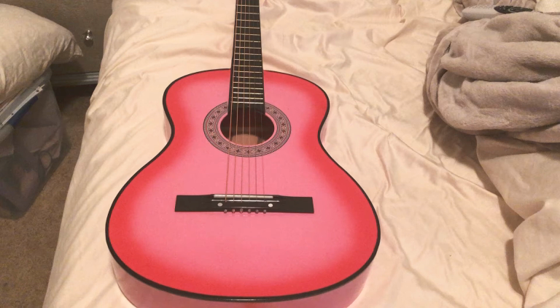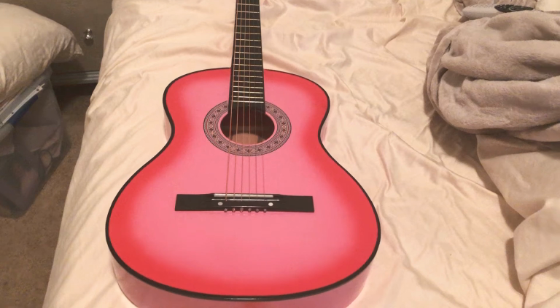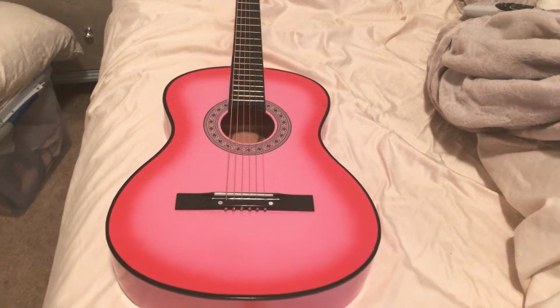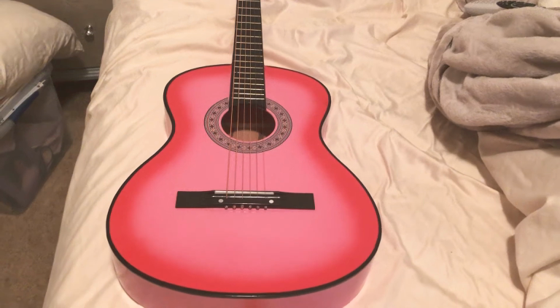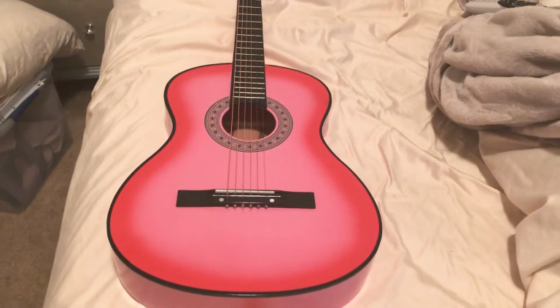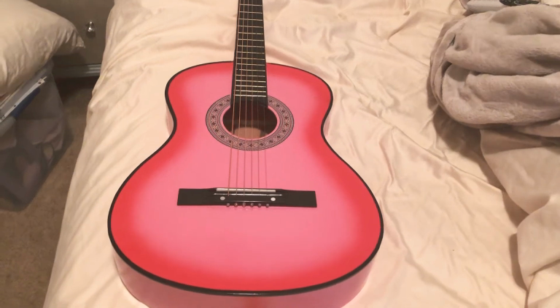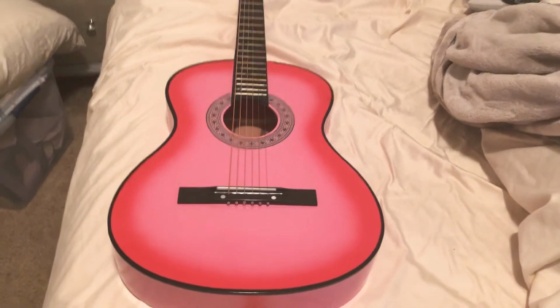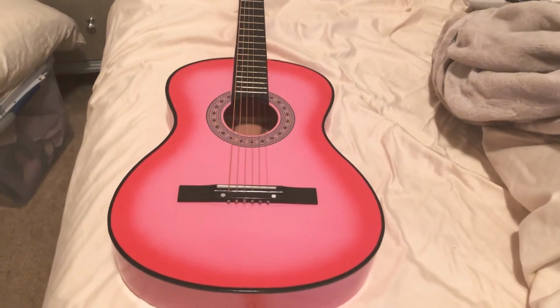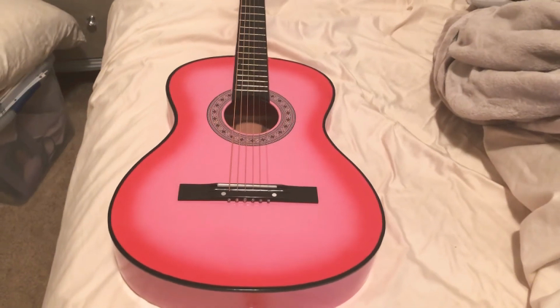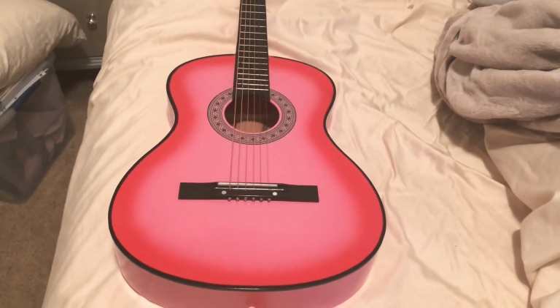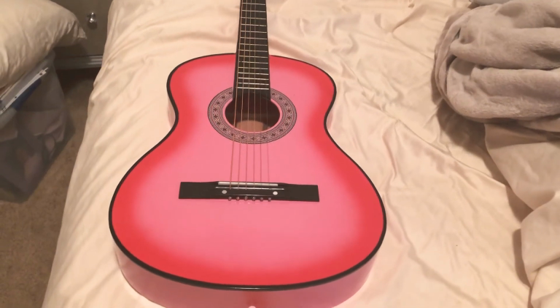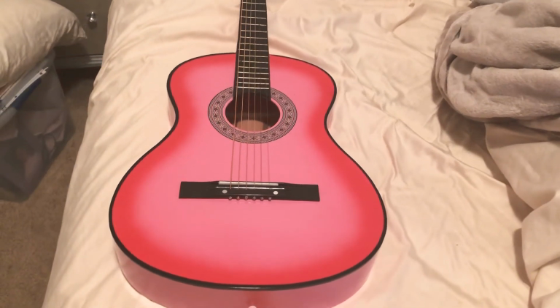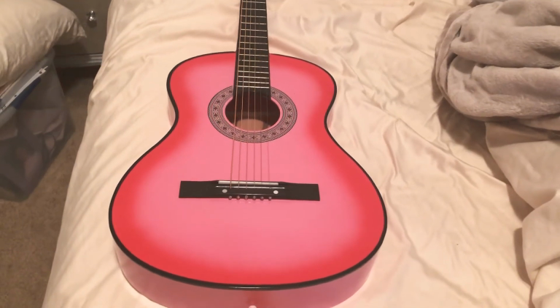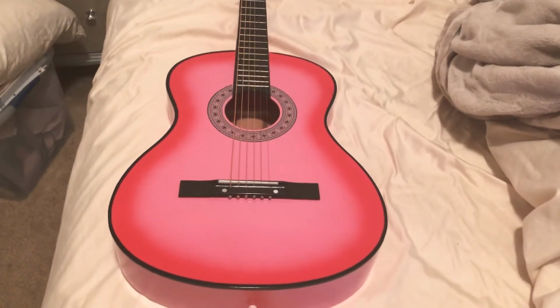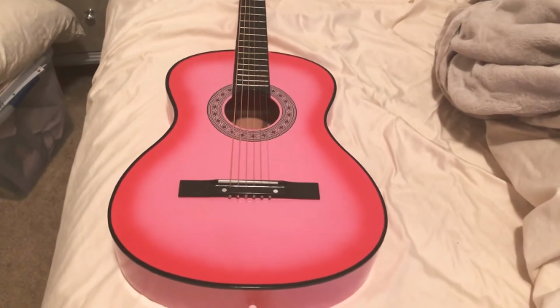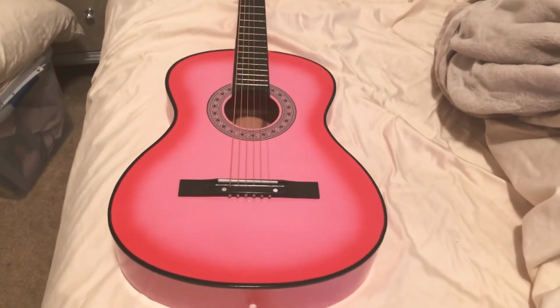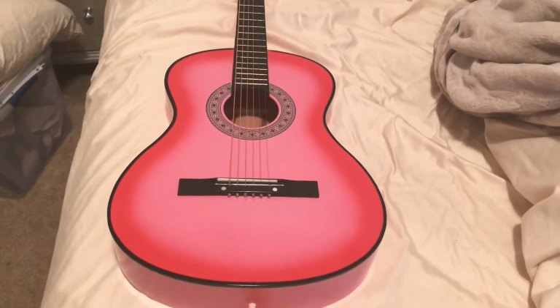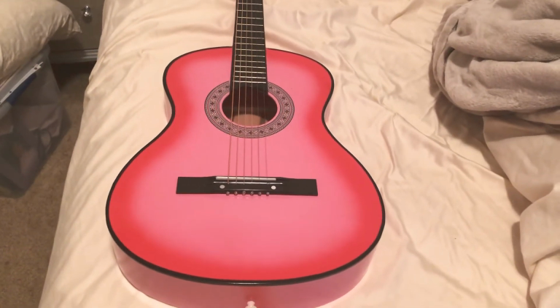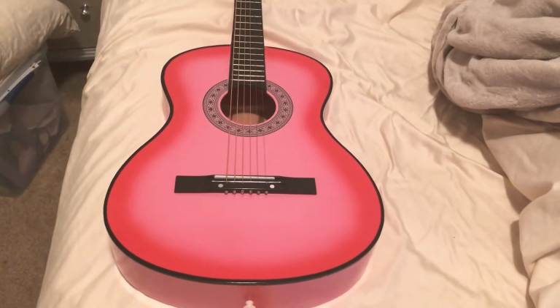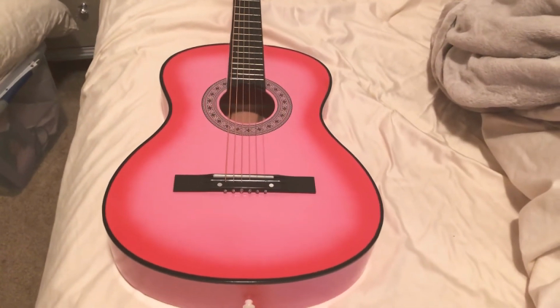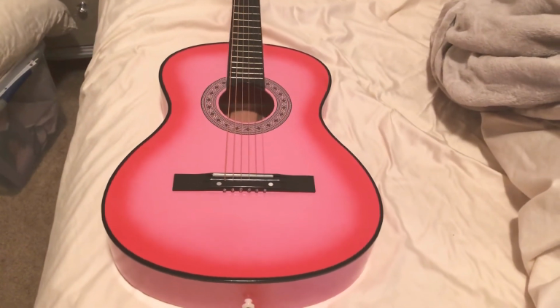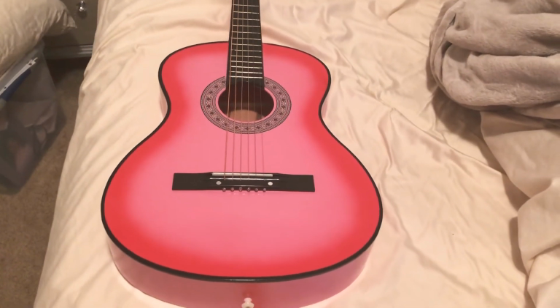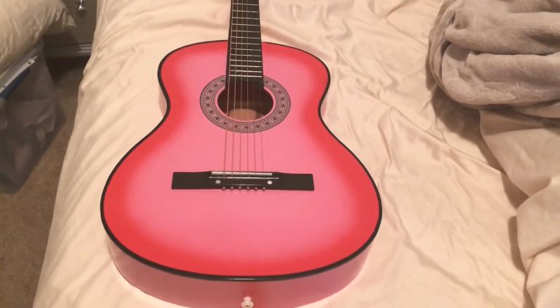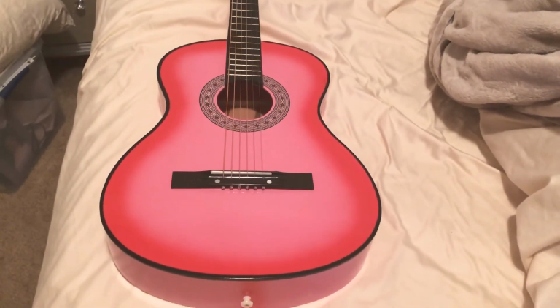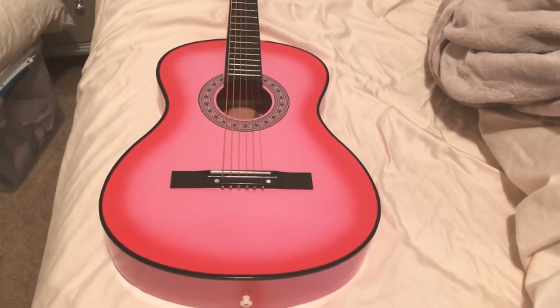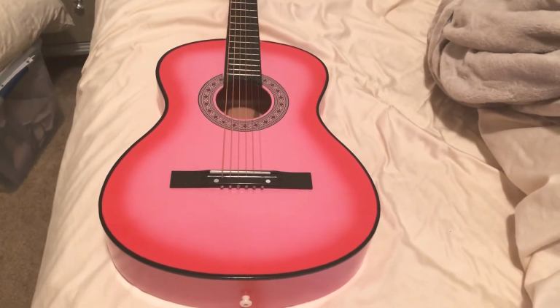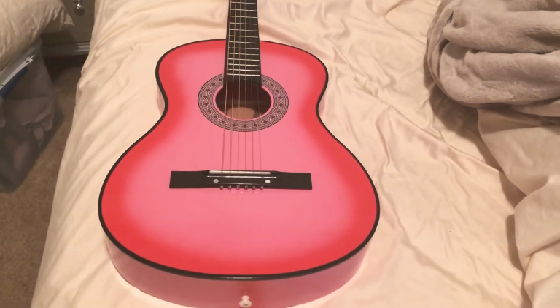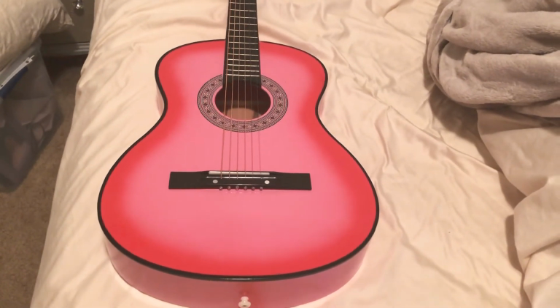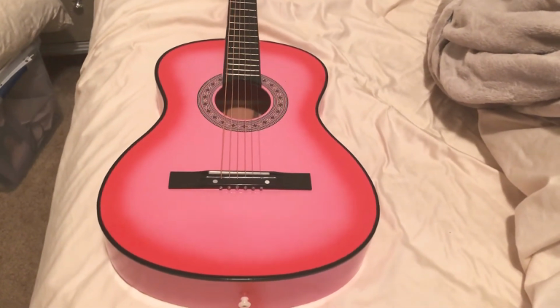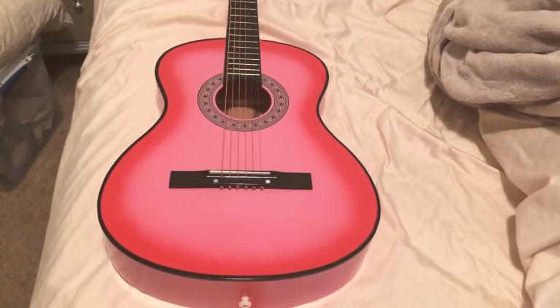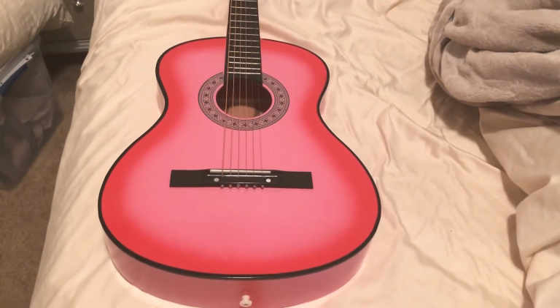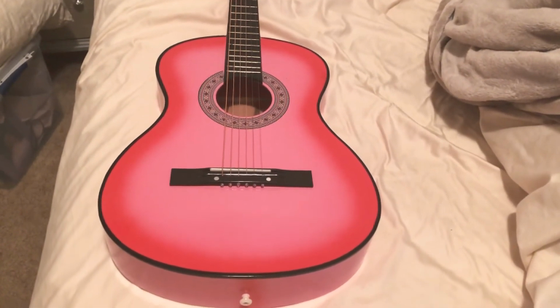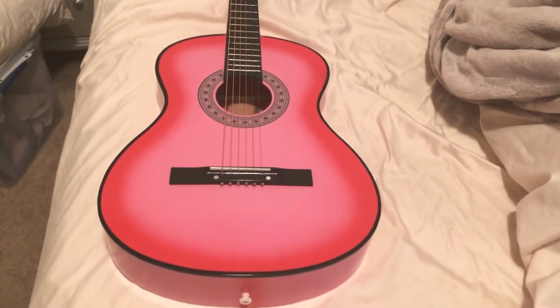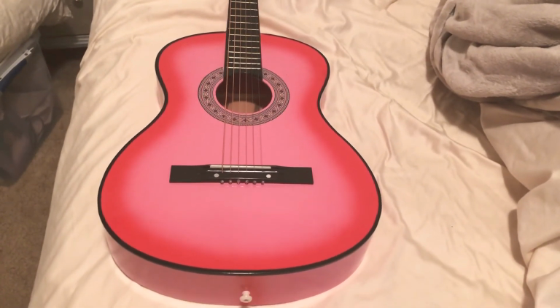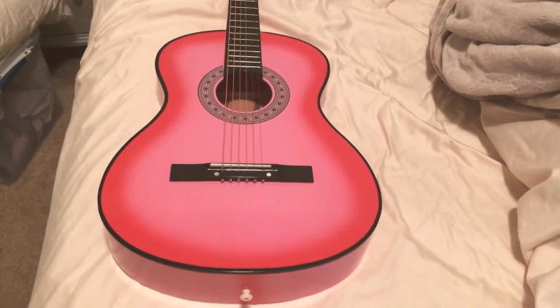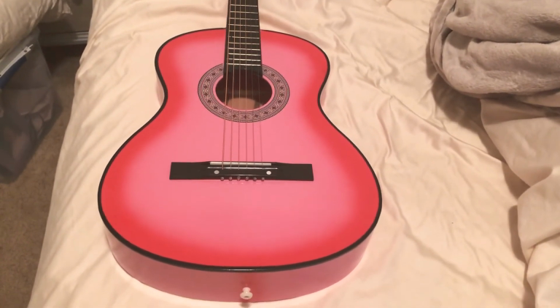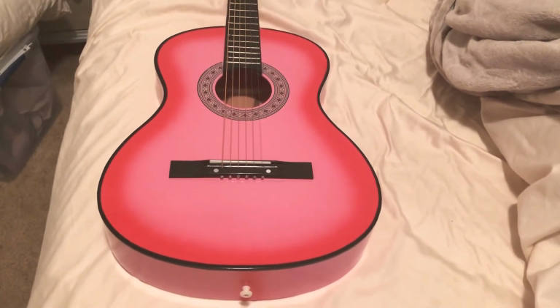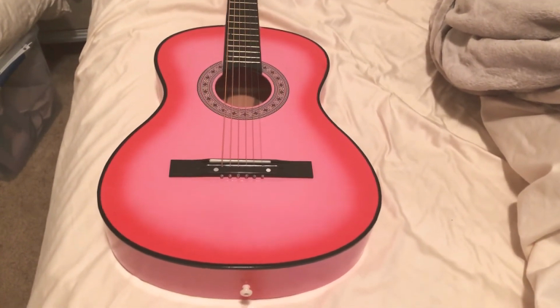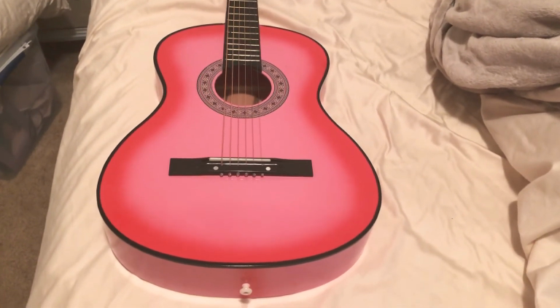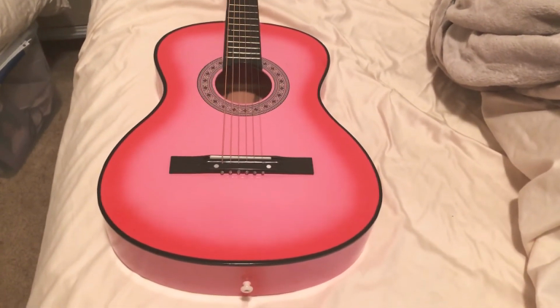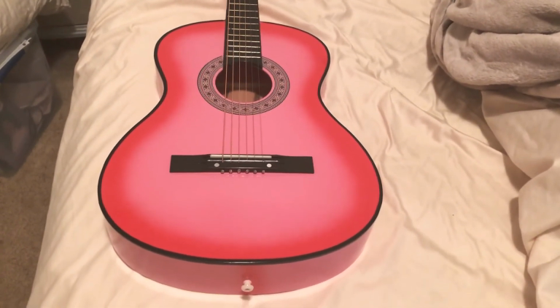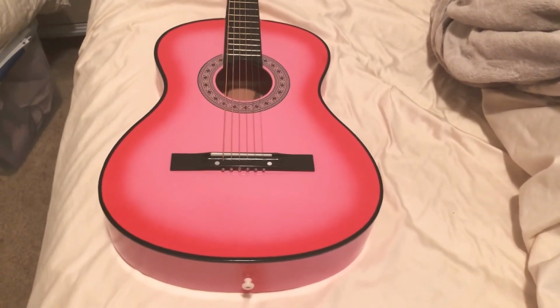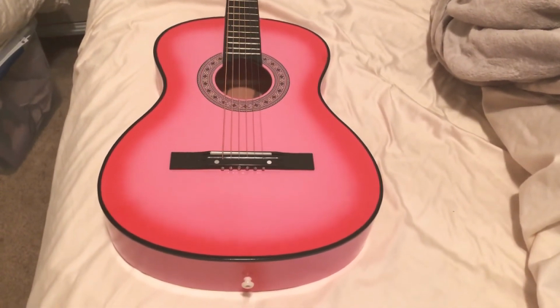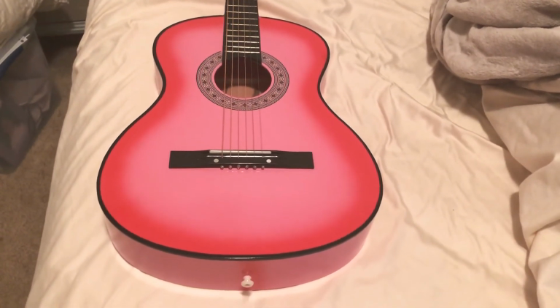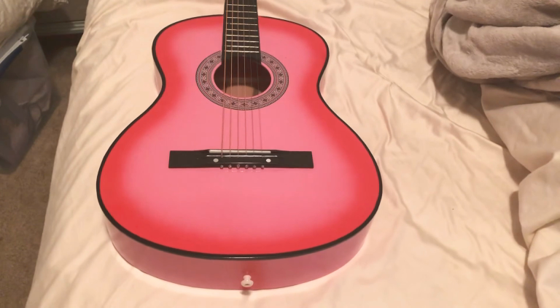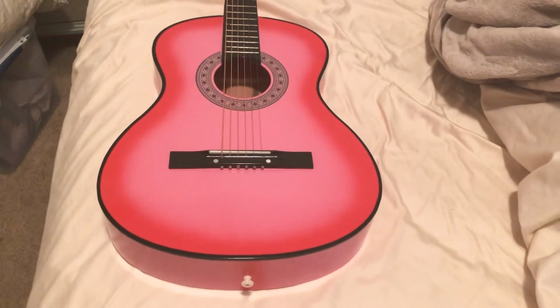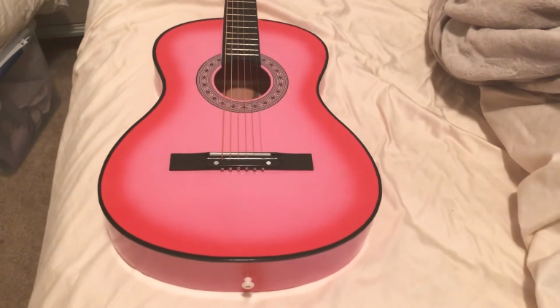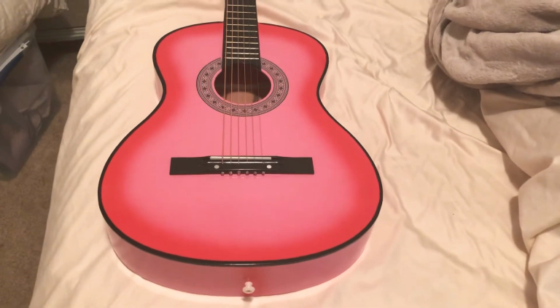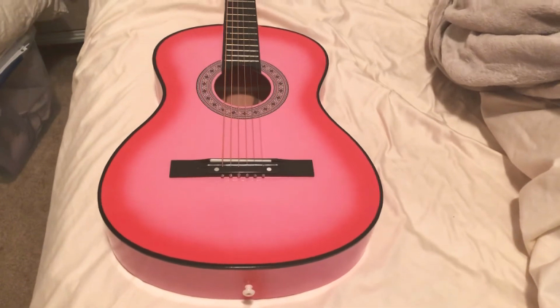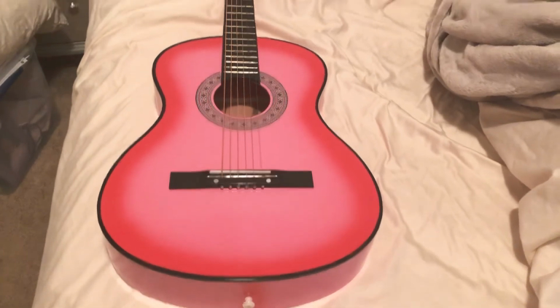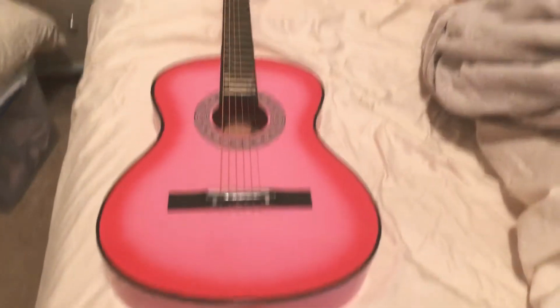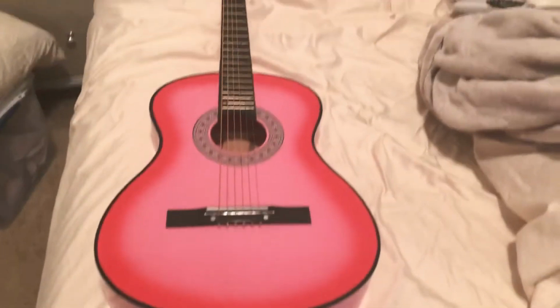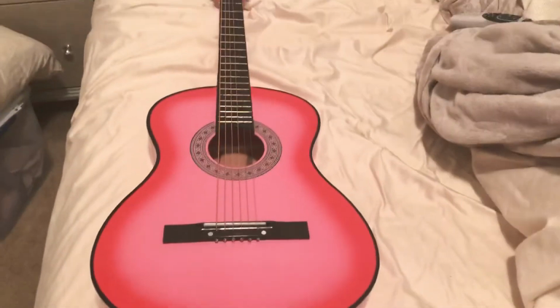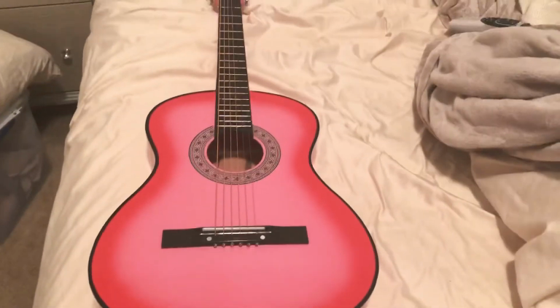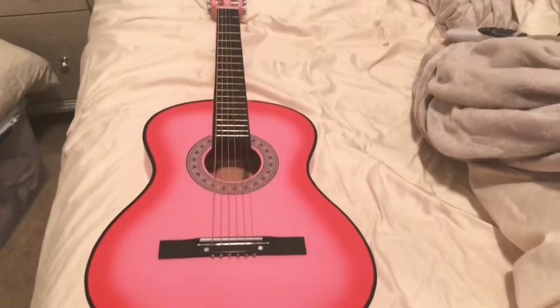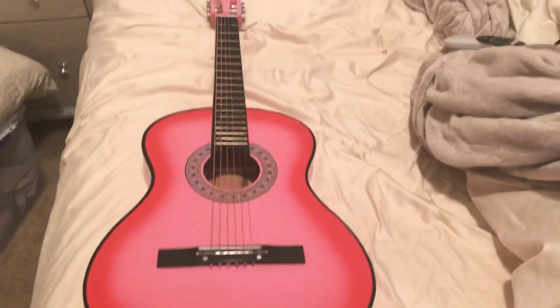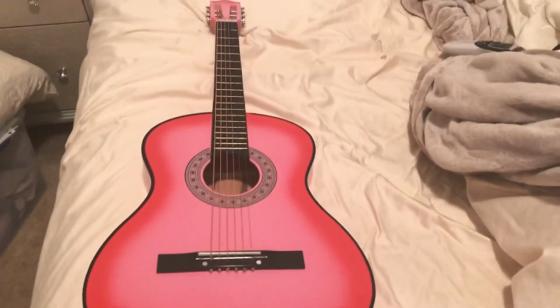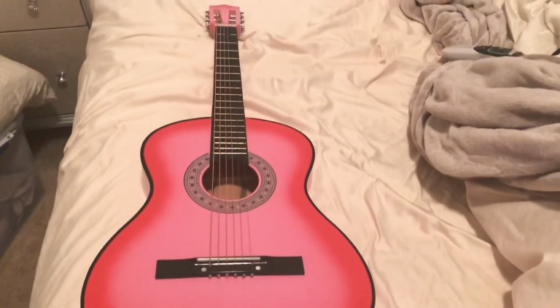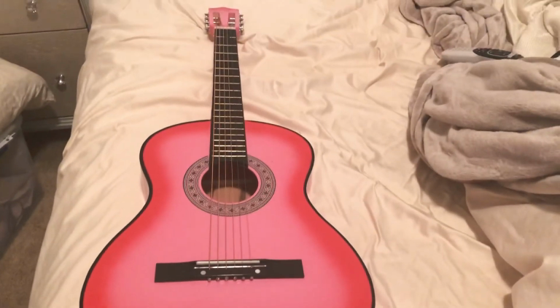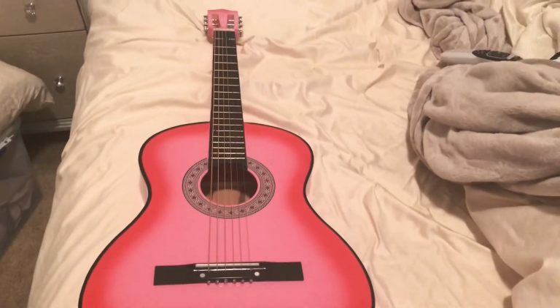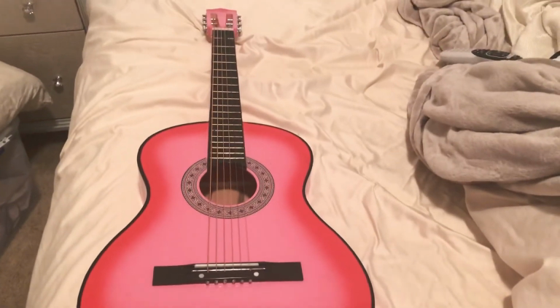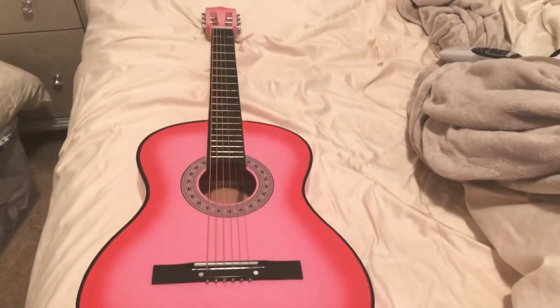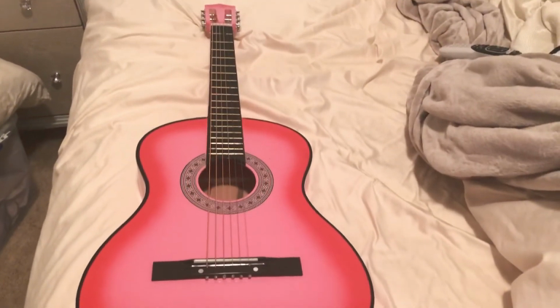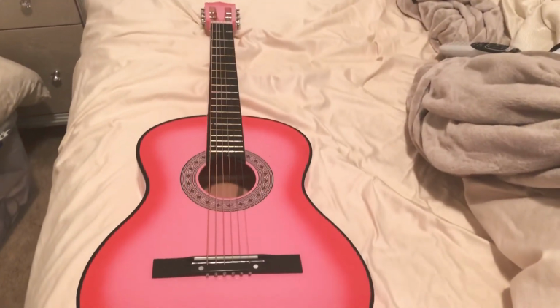Good morning everybody, Tessa Glitter here. So basically this is the Best Choice Products guitar that I ordered from Amazon.